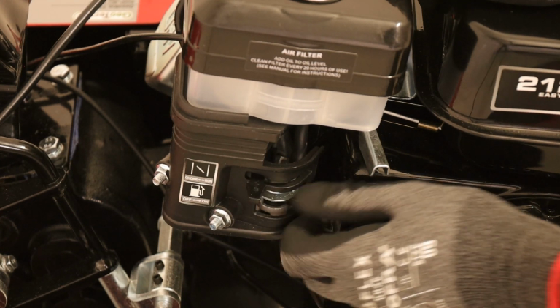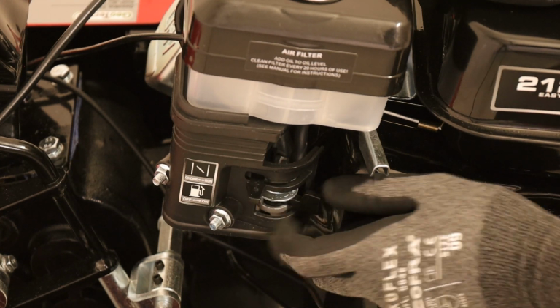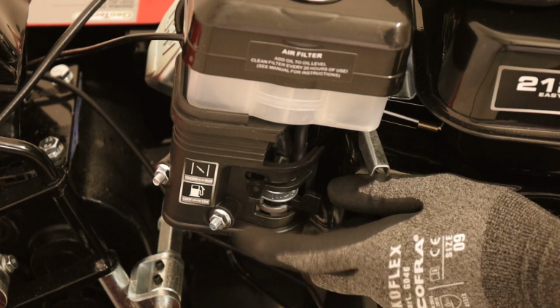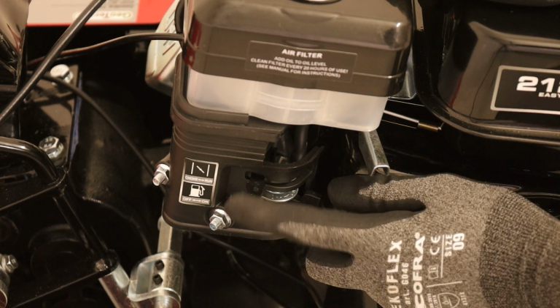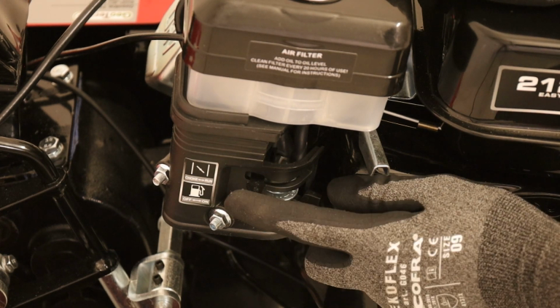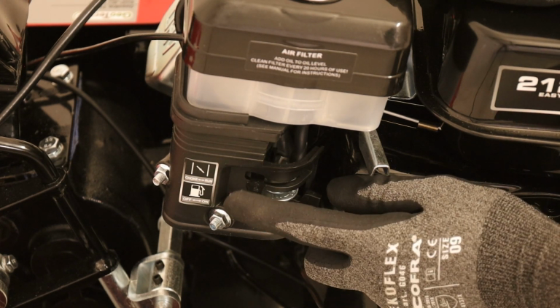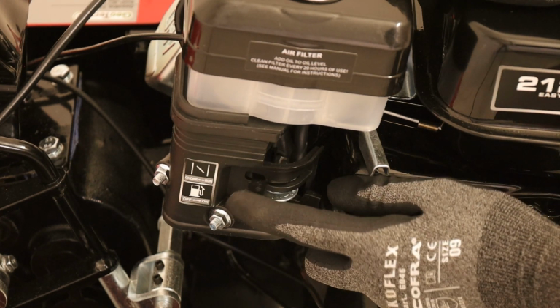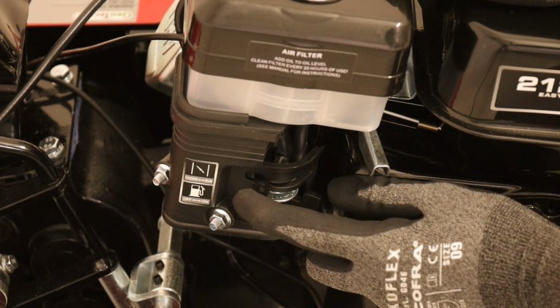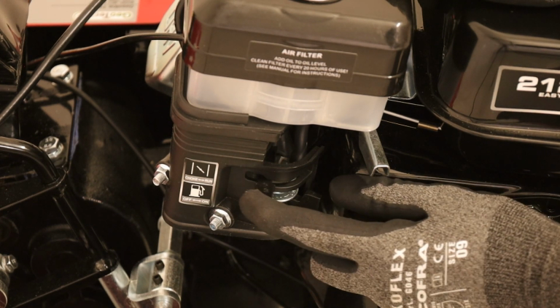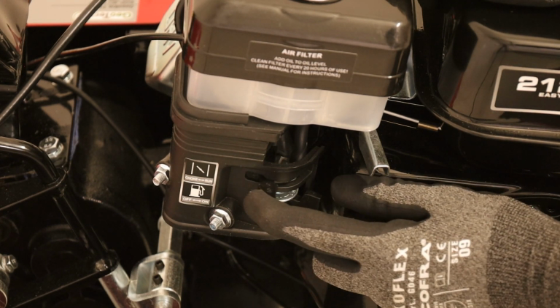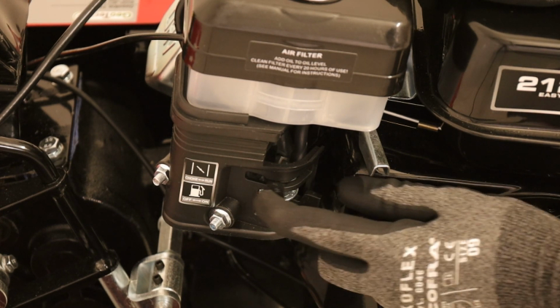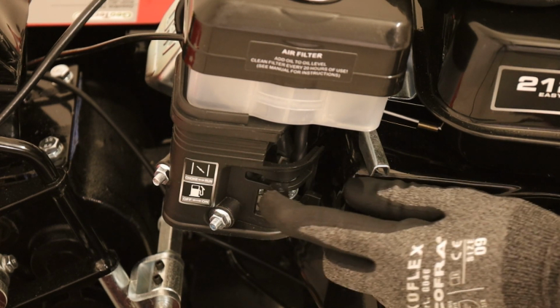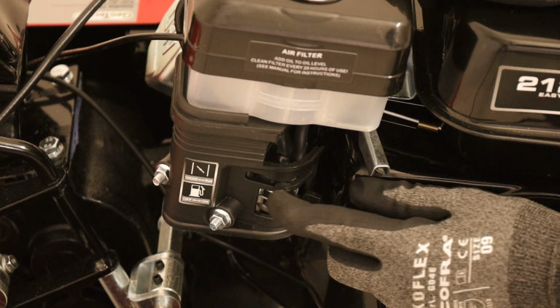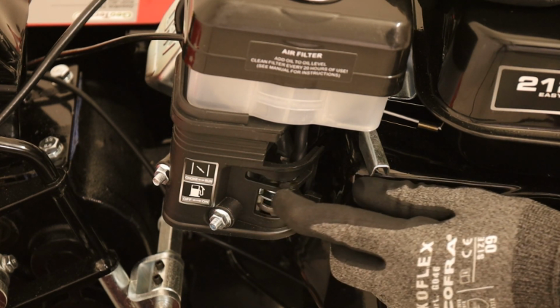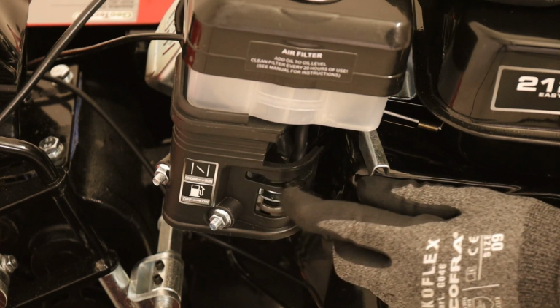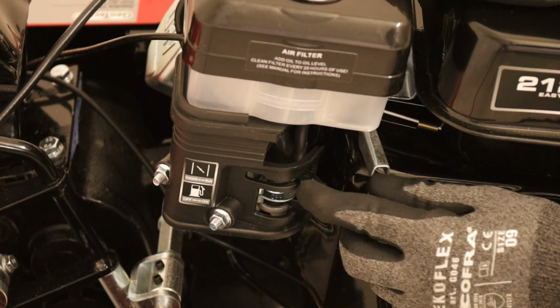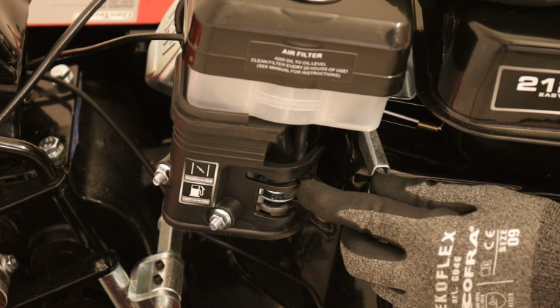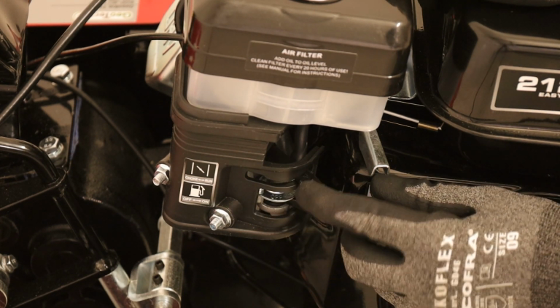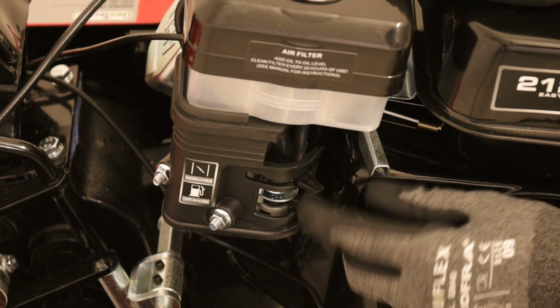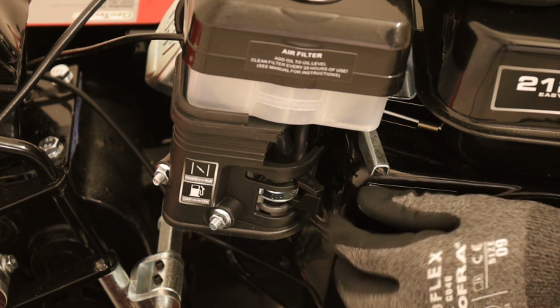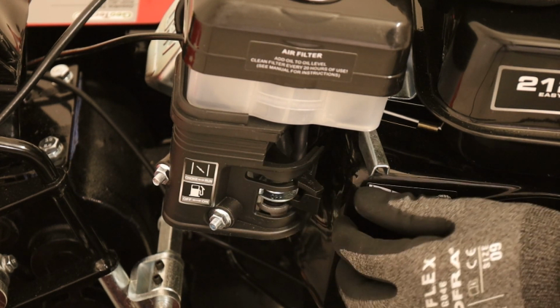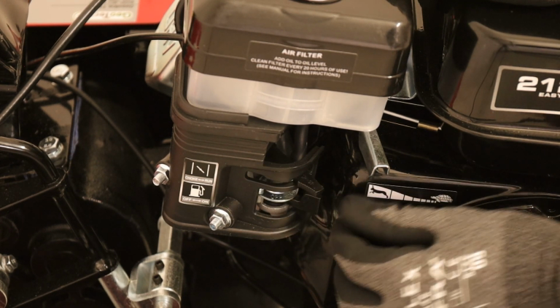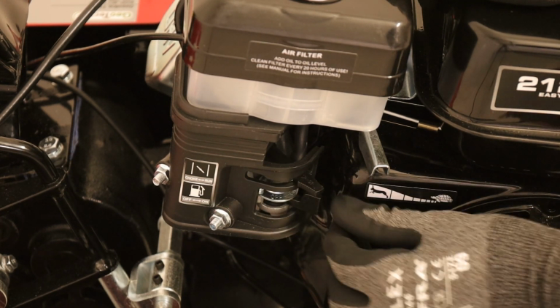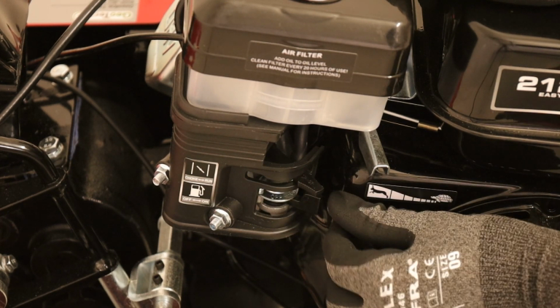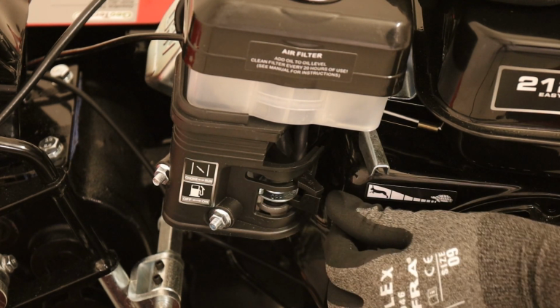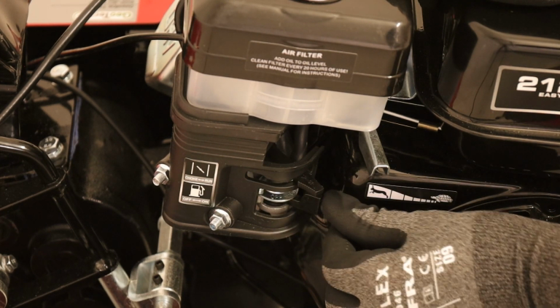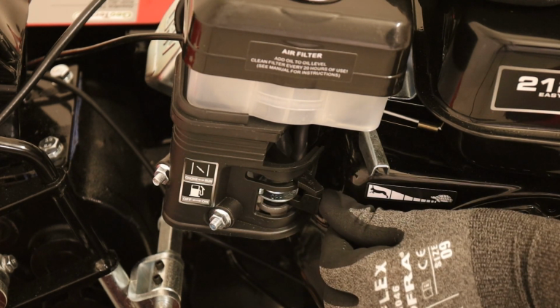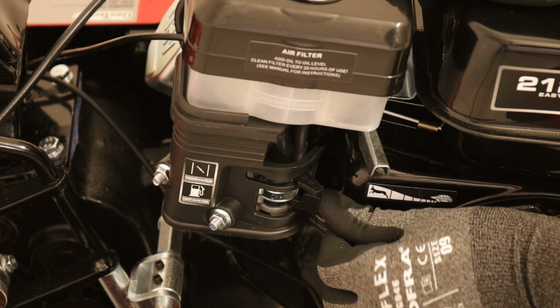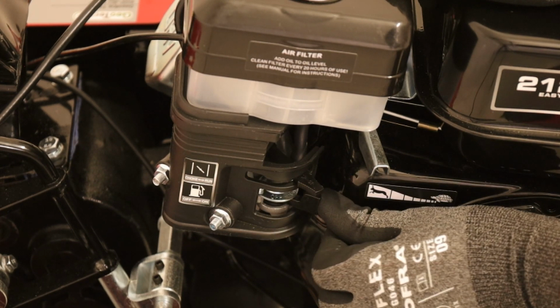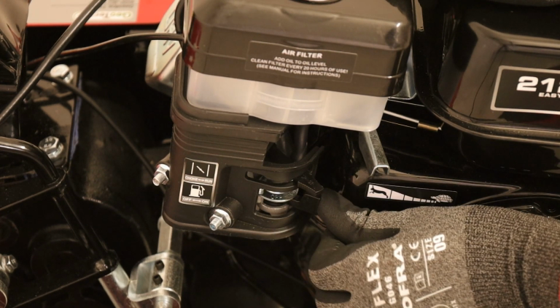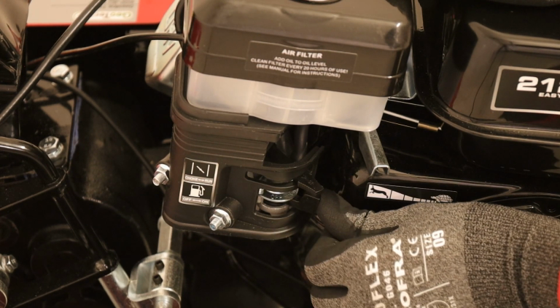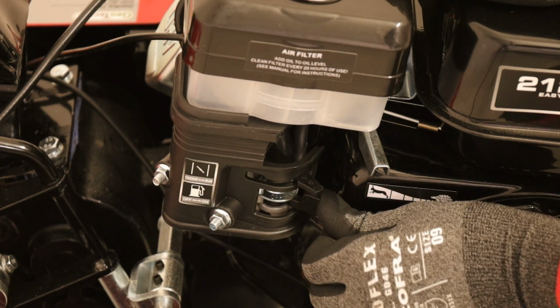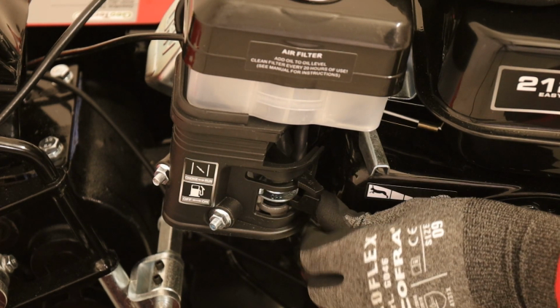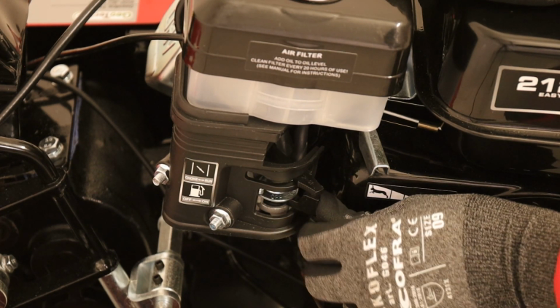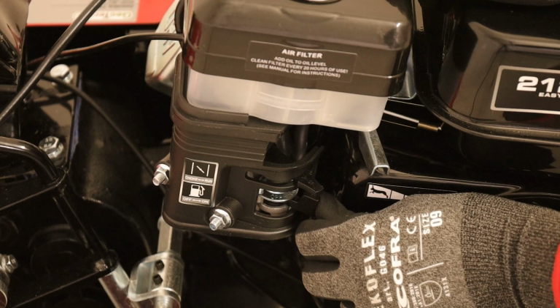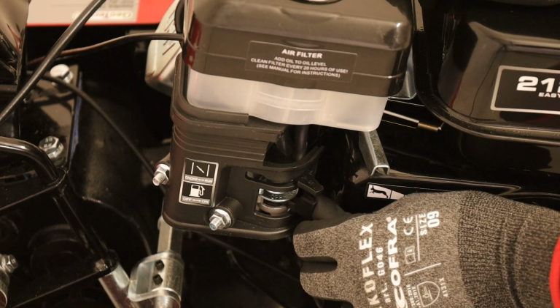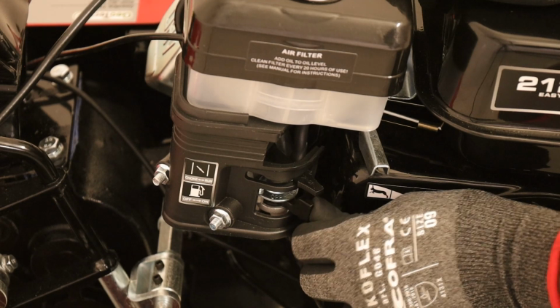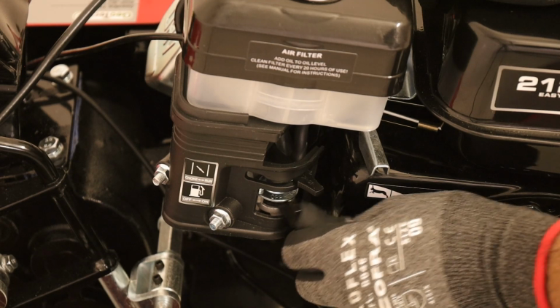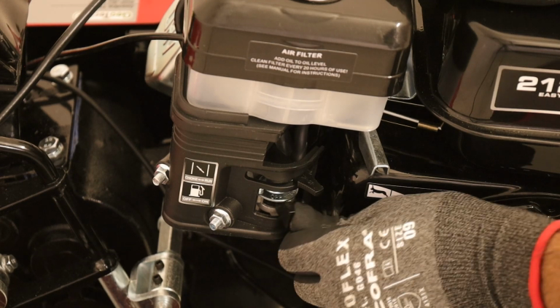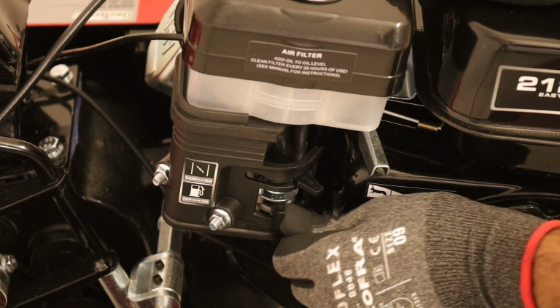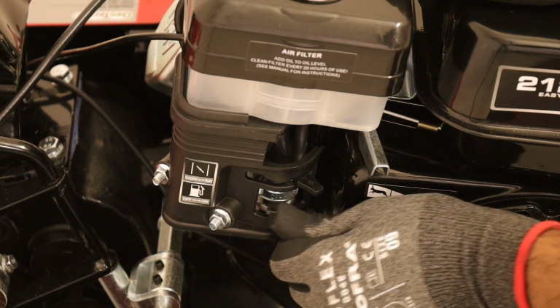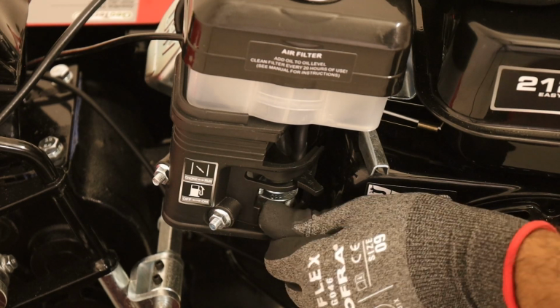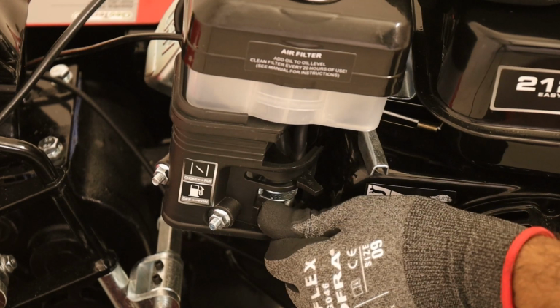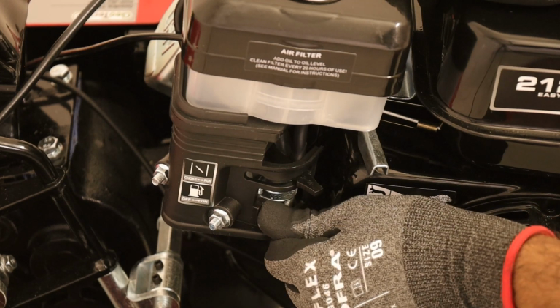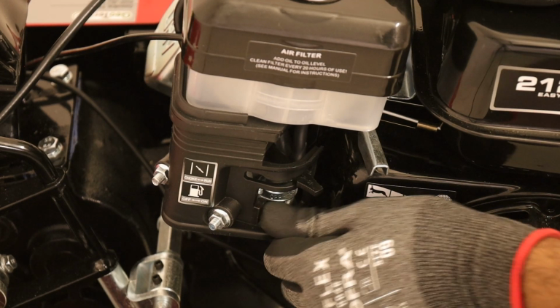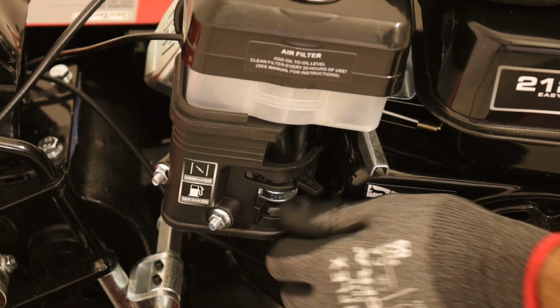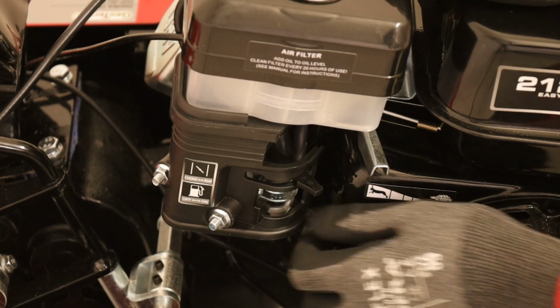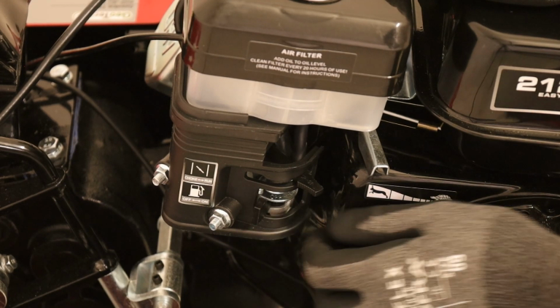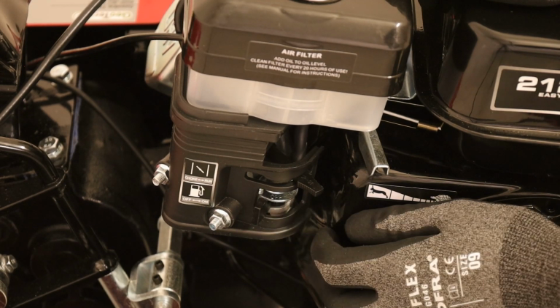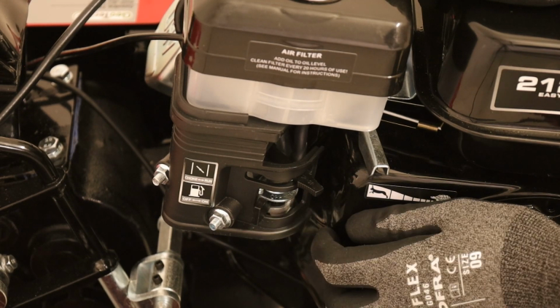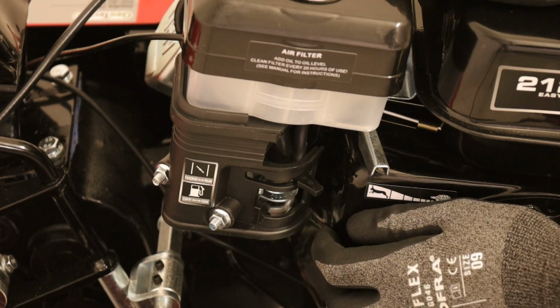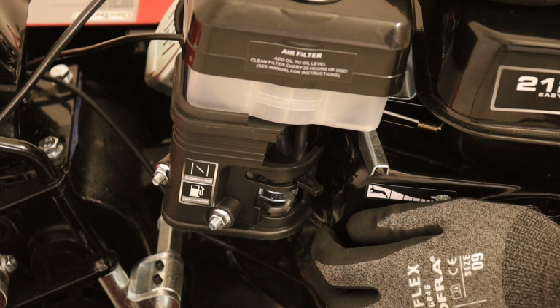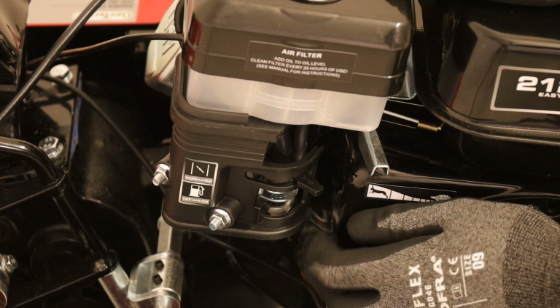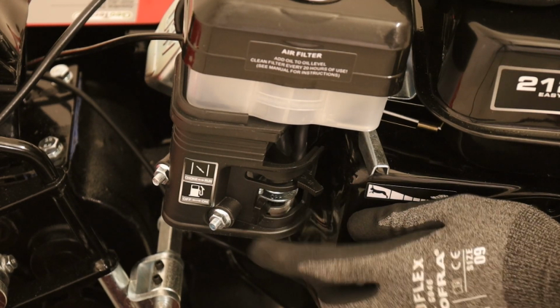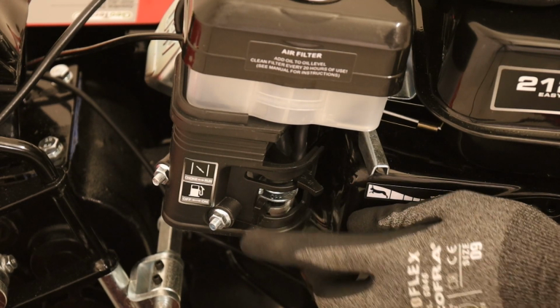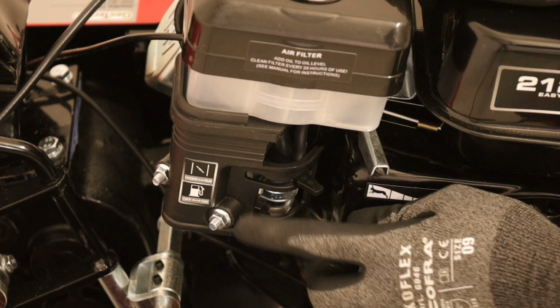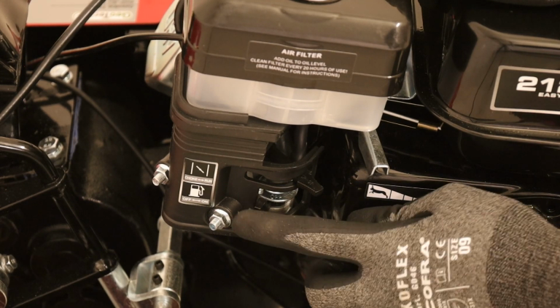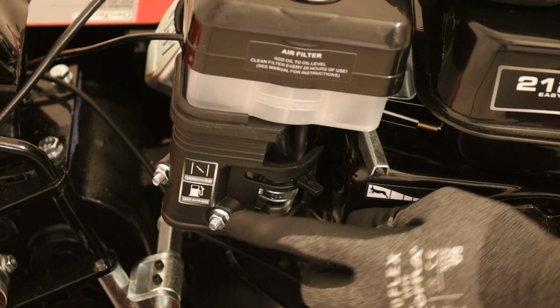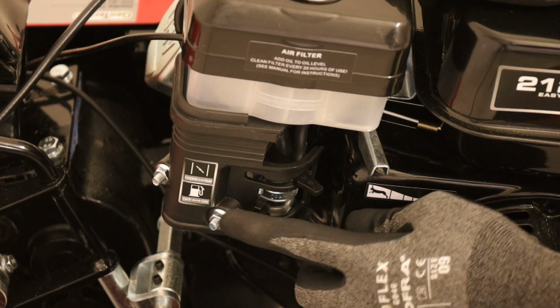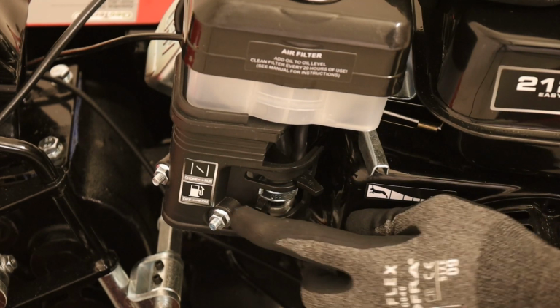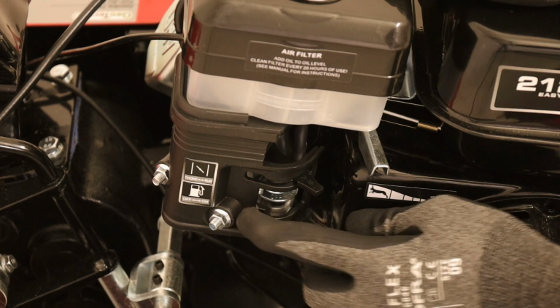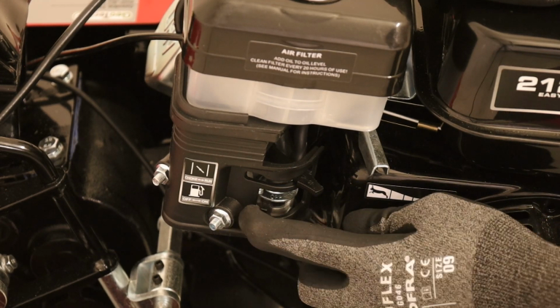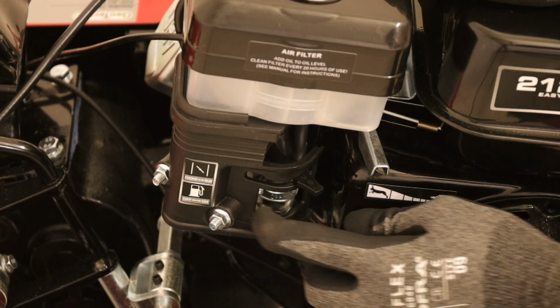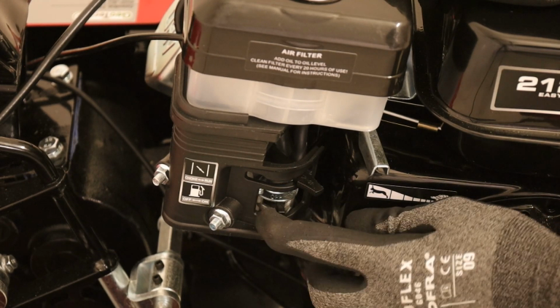Safety is always ensured with the reverse clutch system, an additional guarantee to prevent accidents during use.